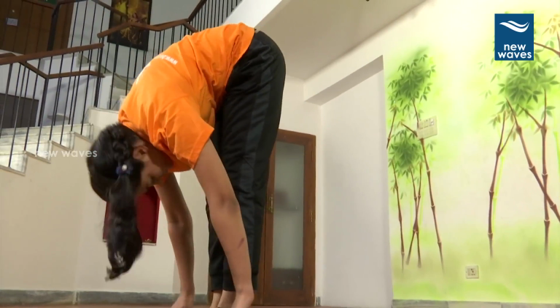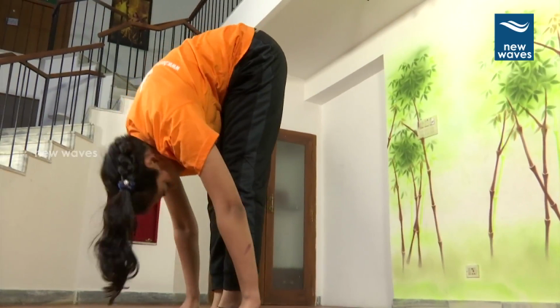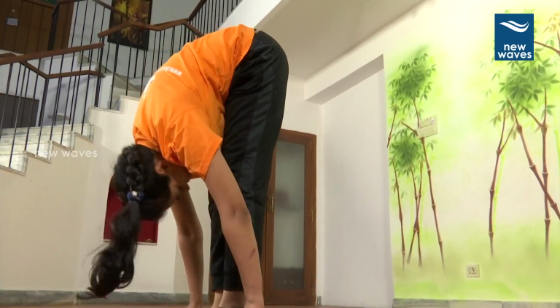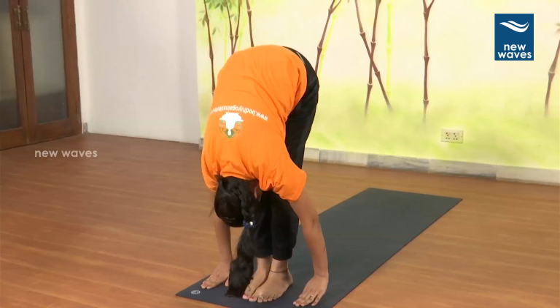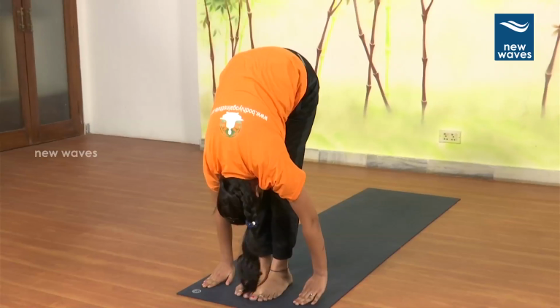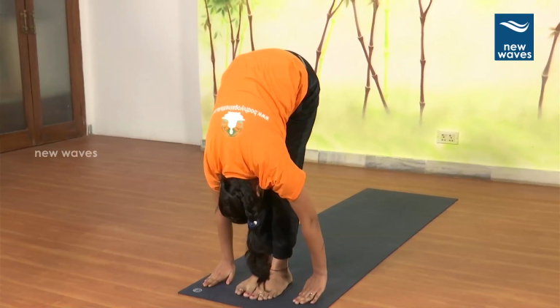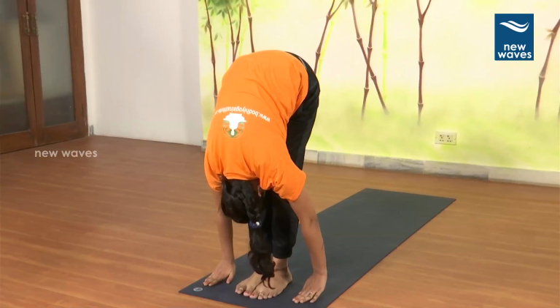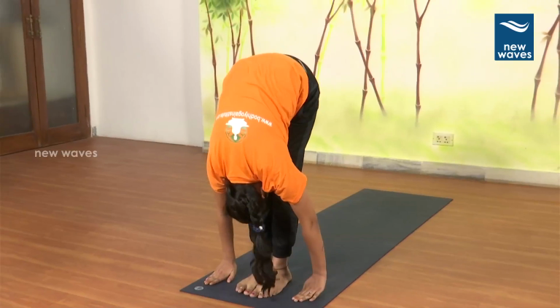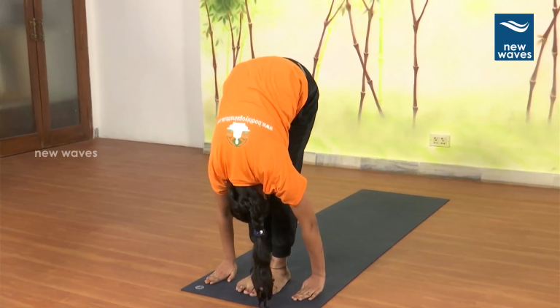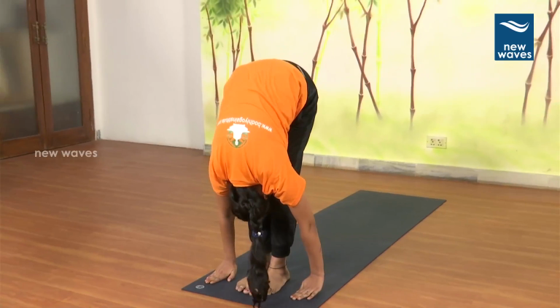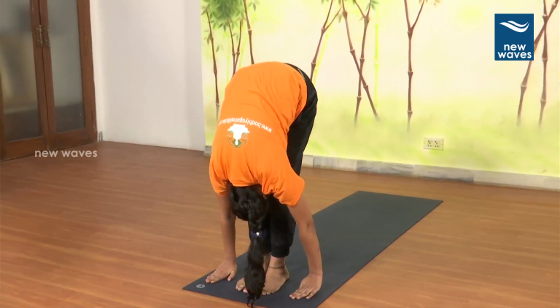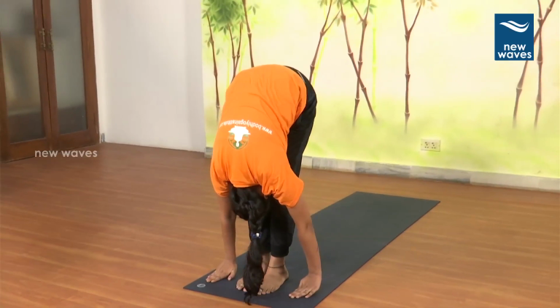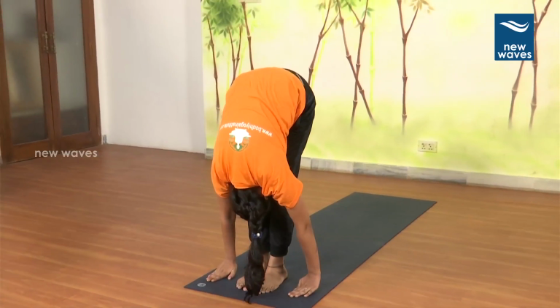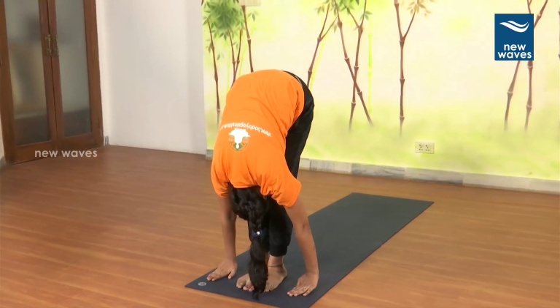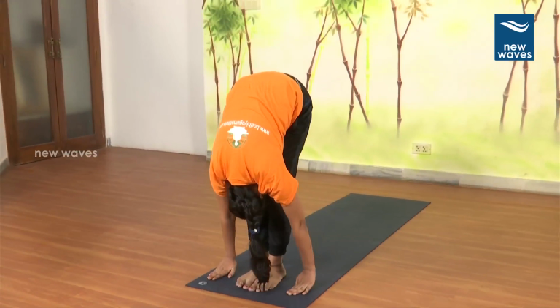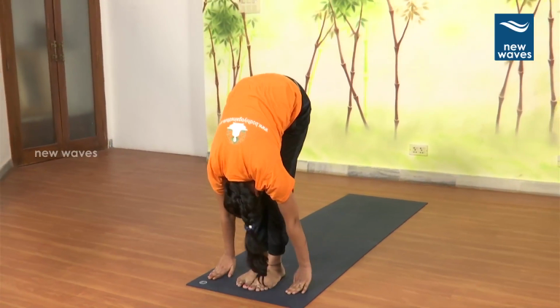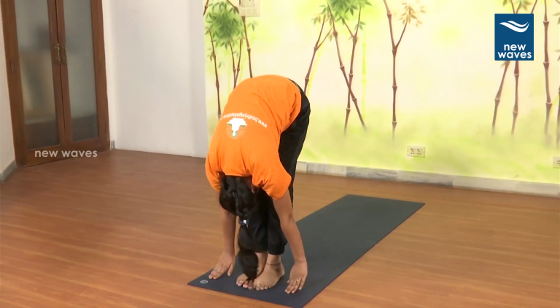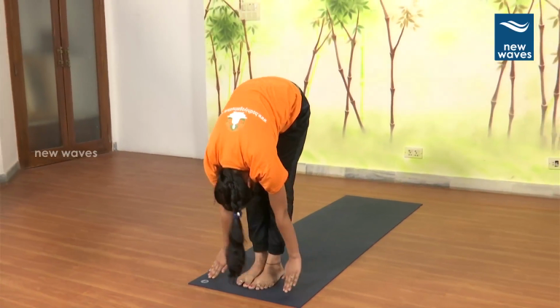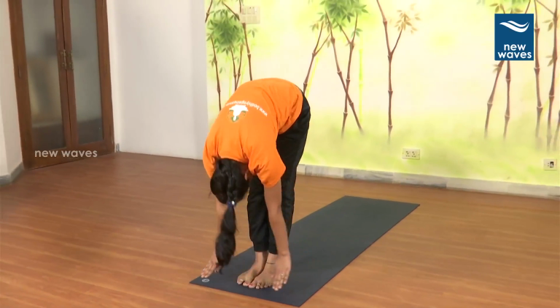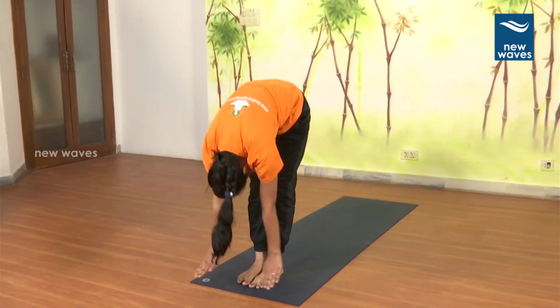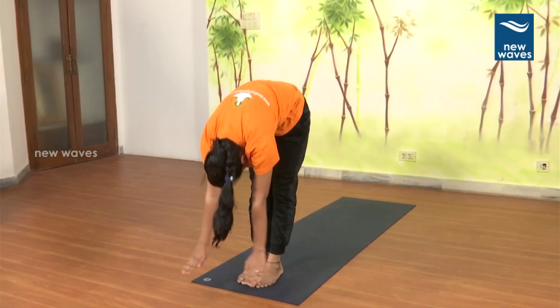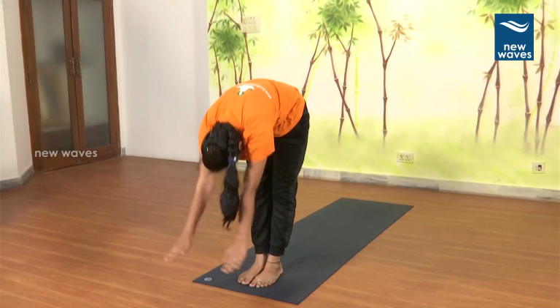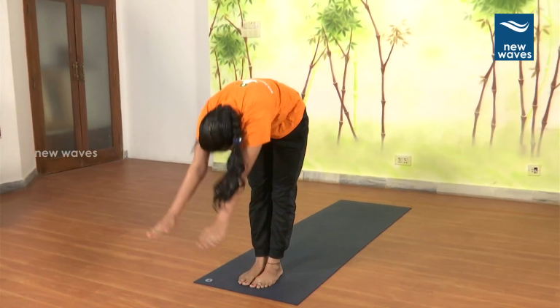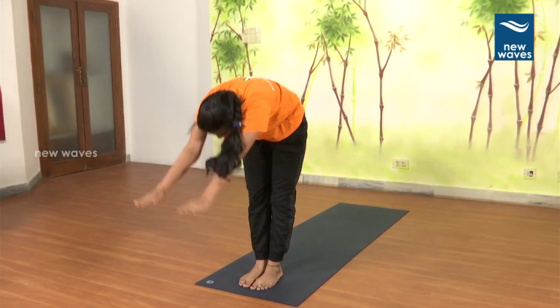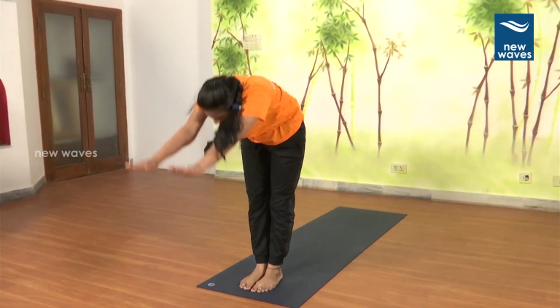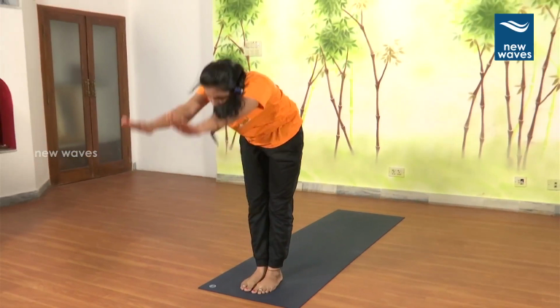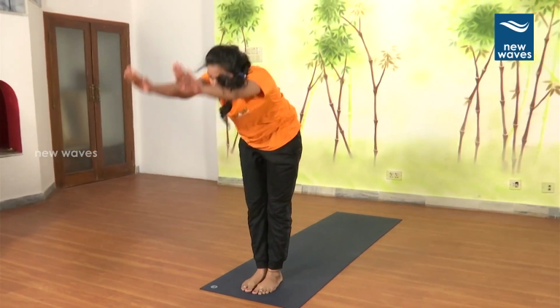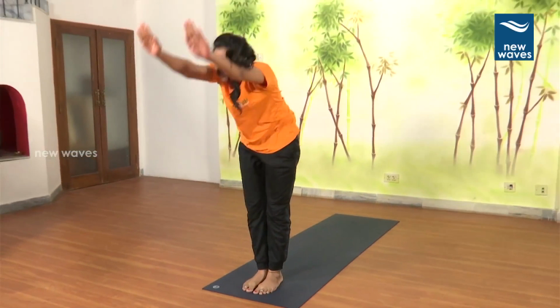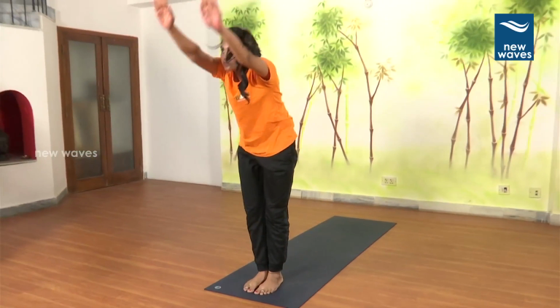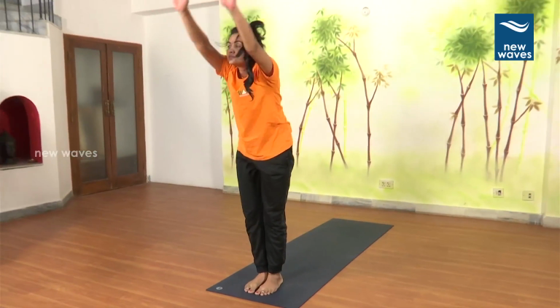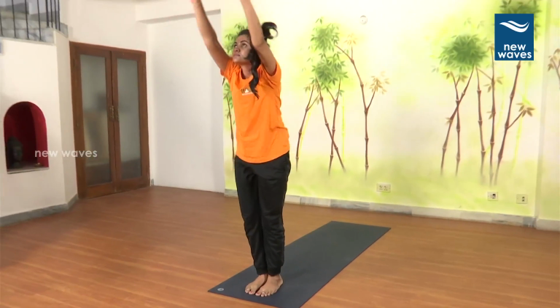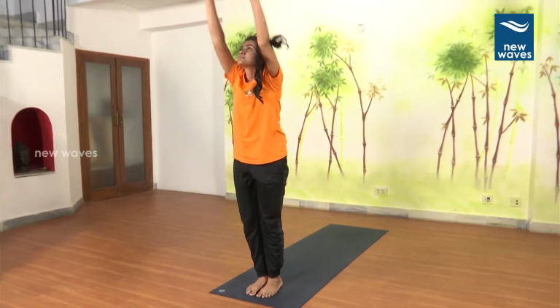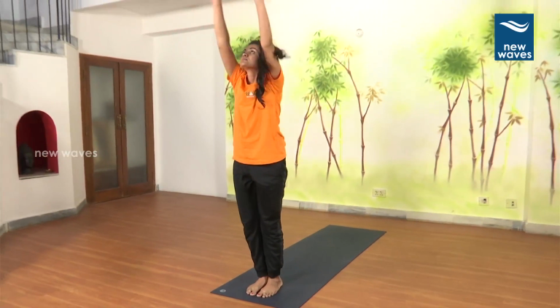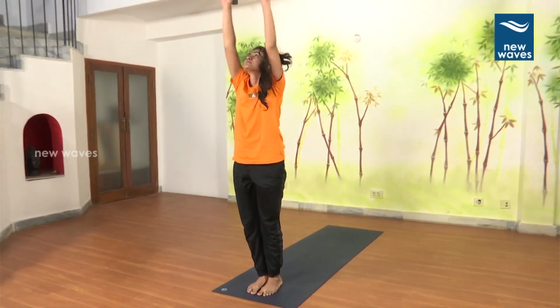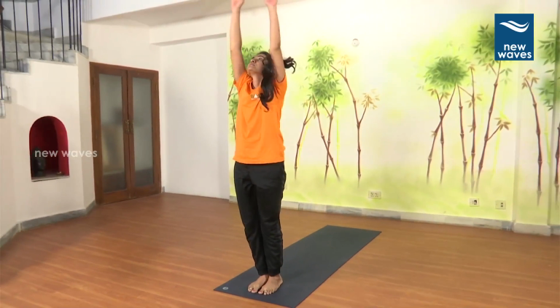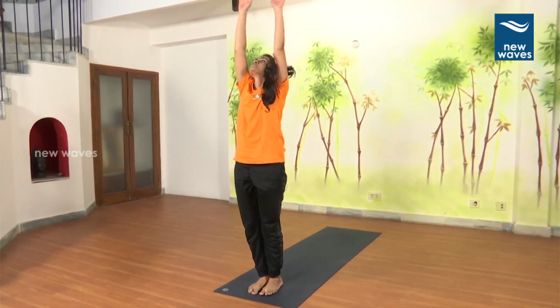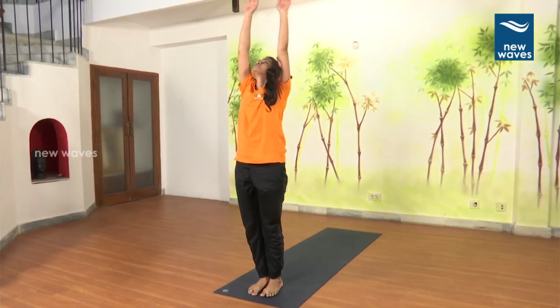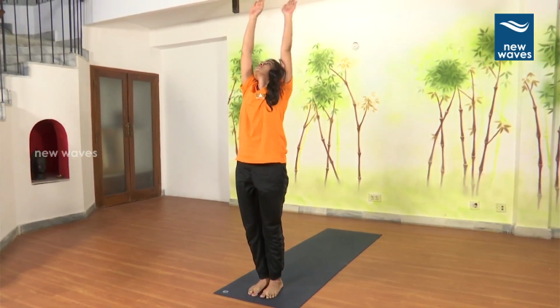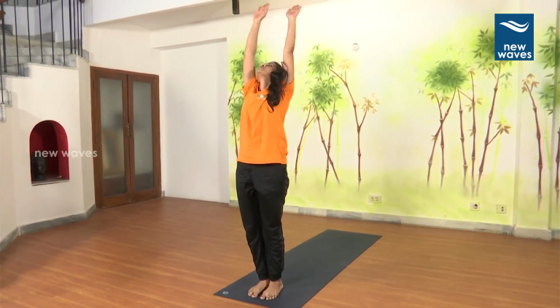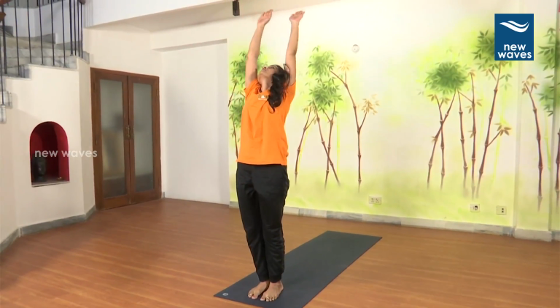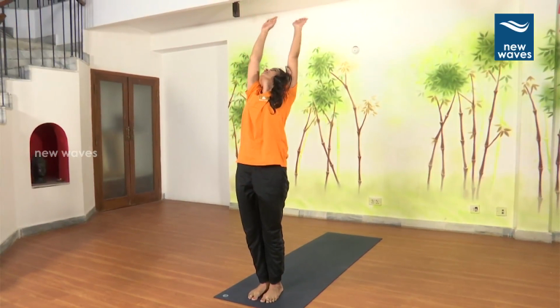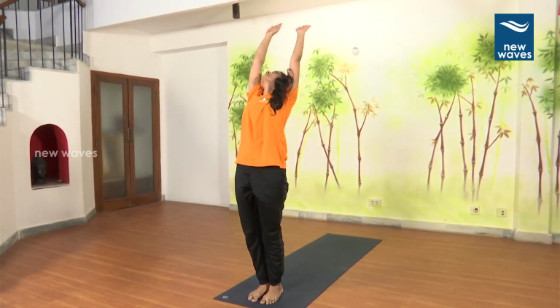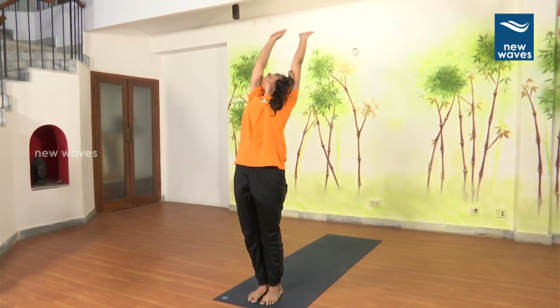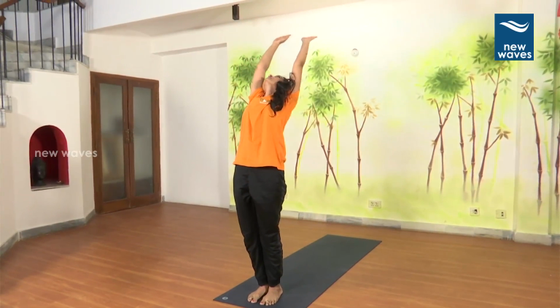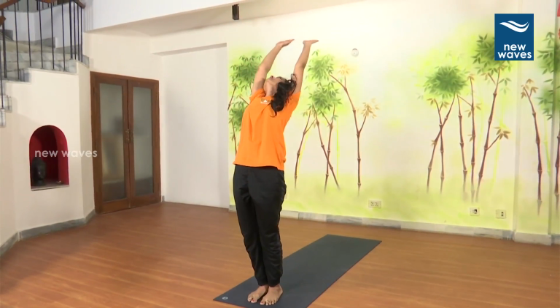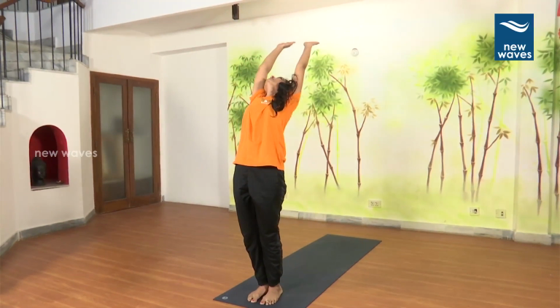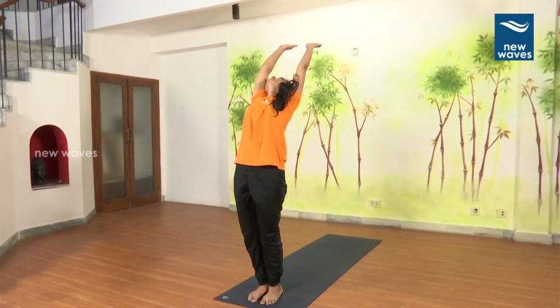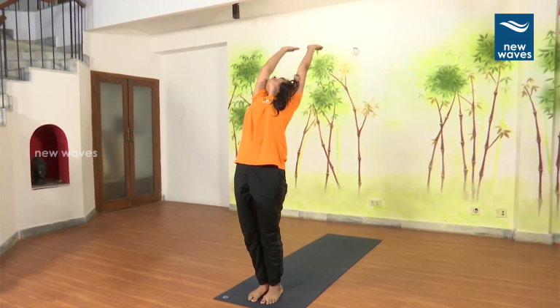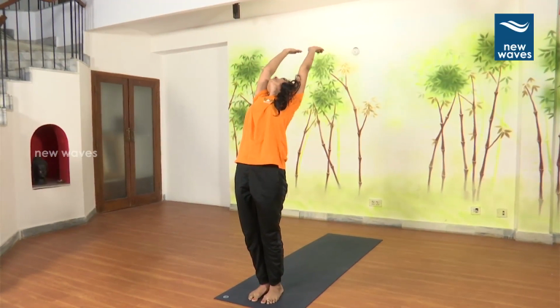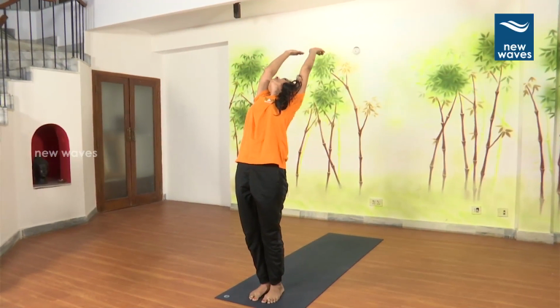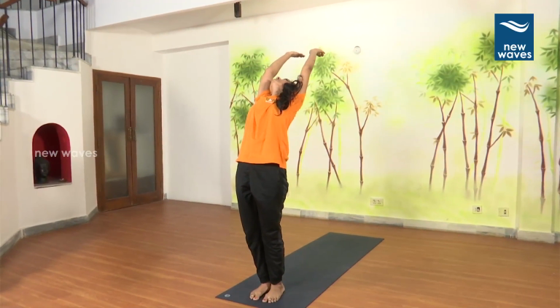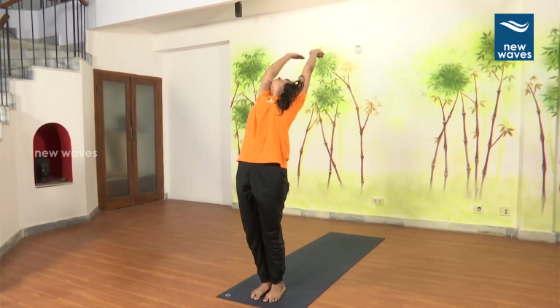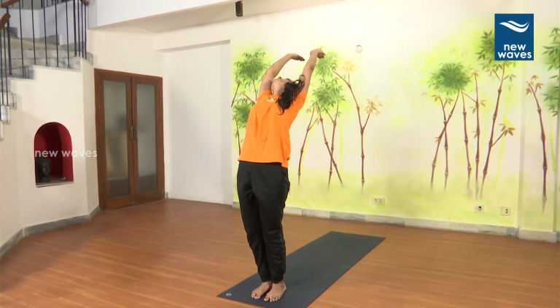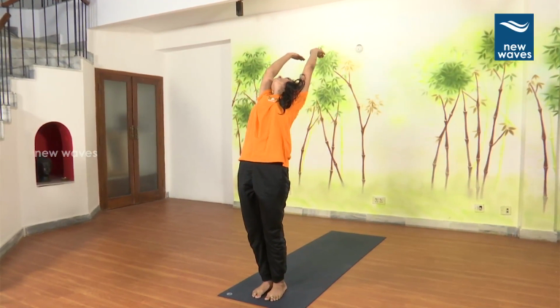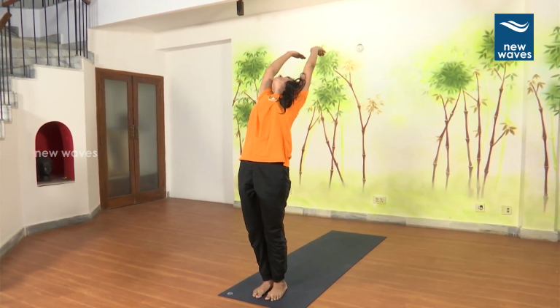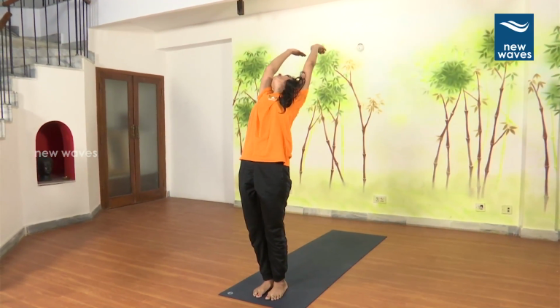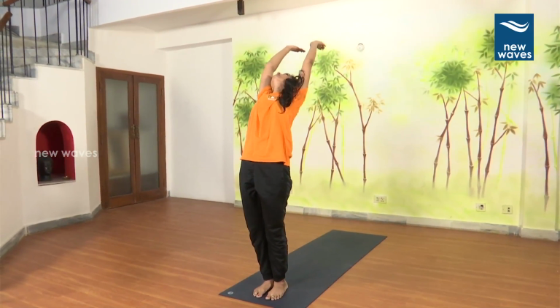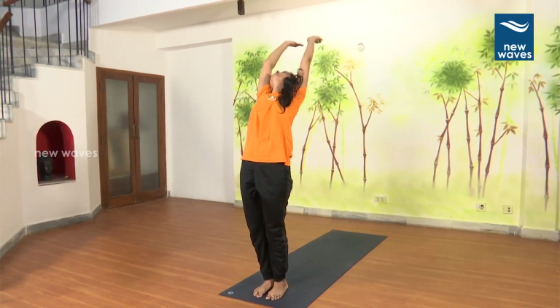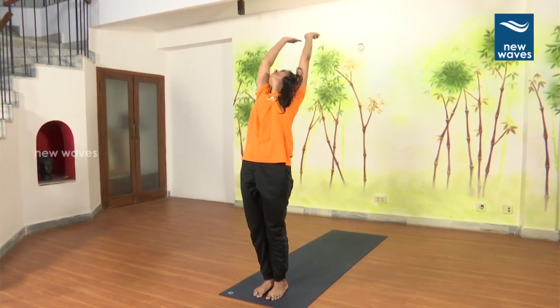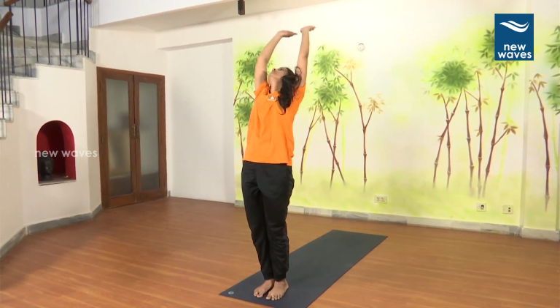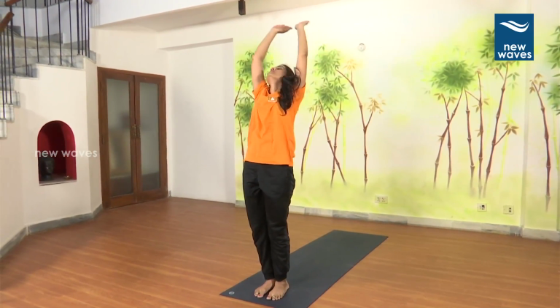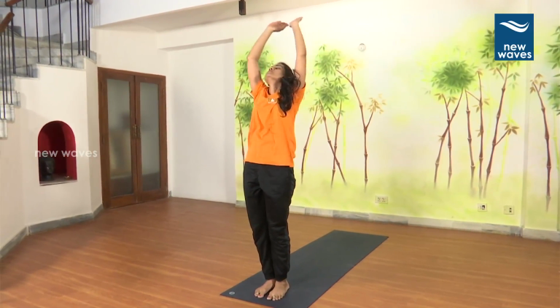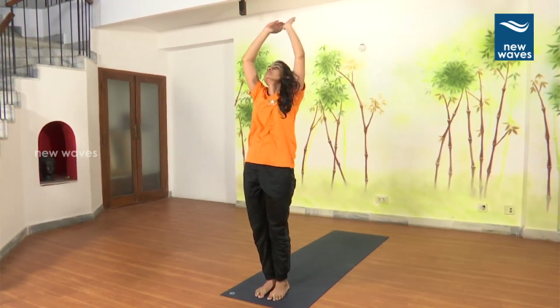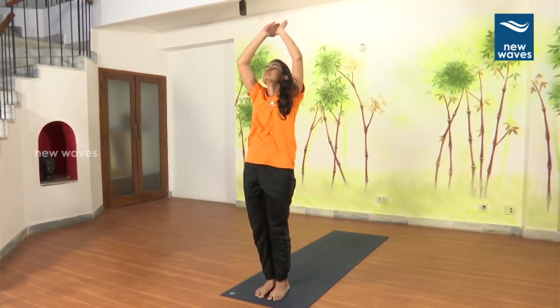11. Breathe in. Asthavutthanasana. Arch back. 12. Breathe out. Namaste.